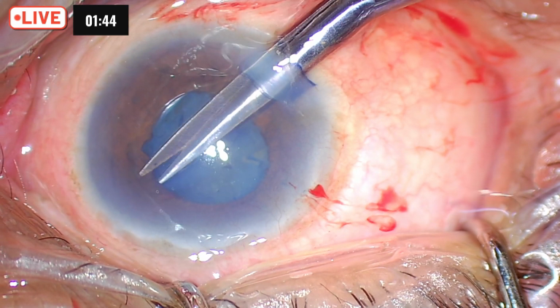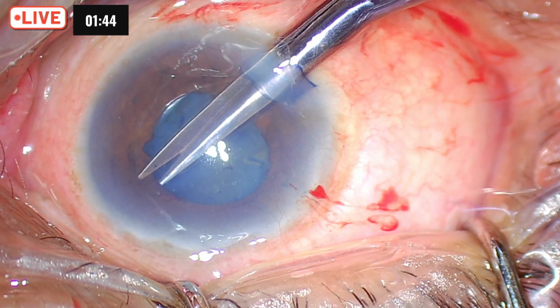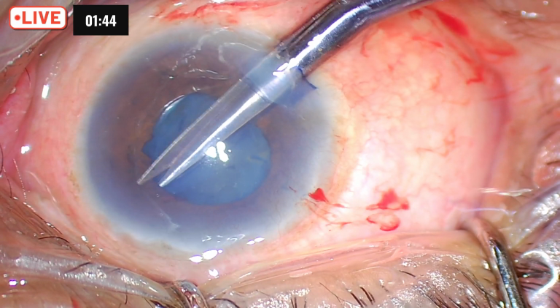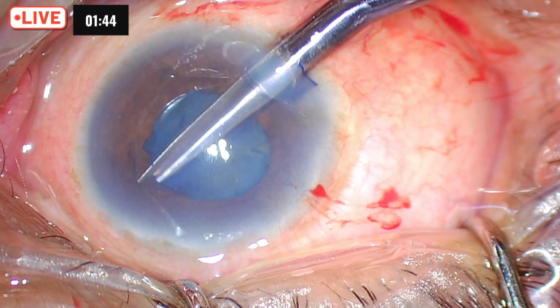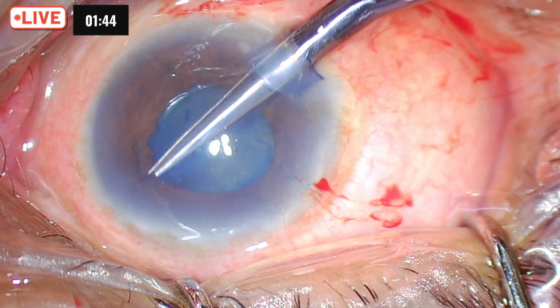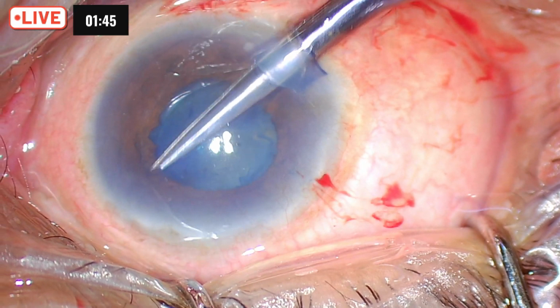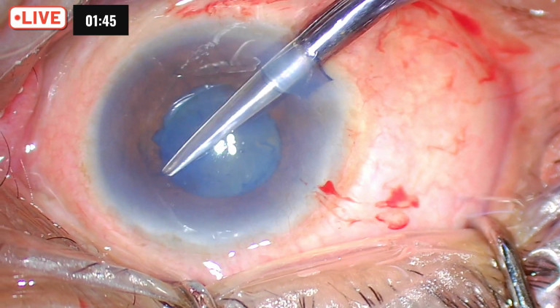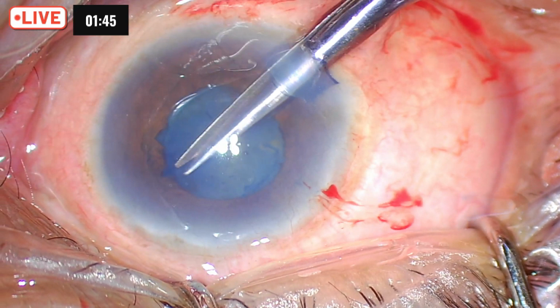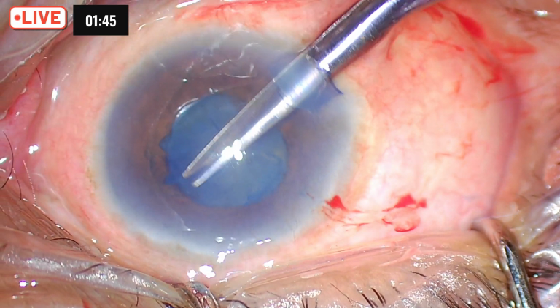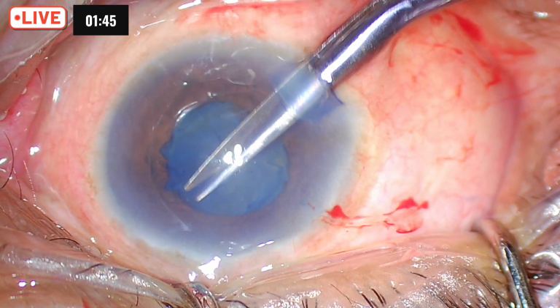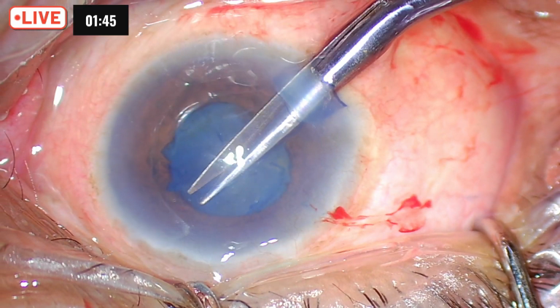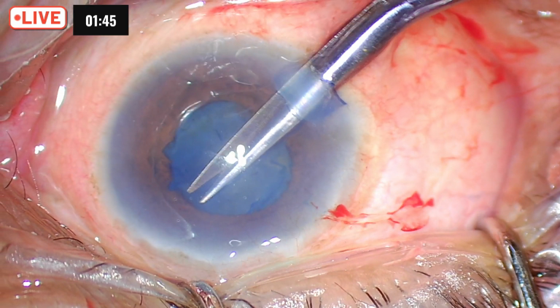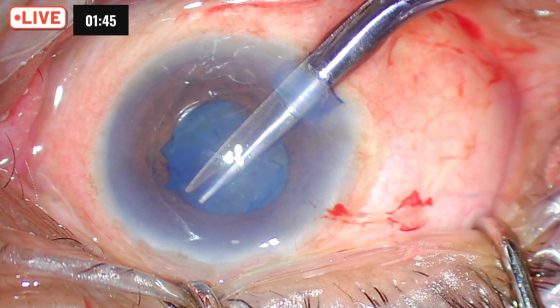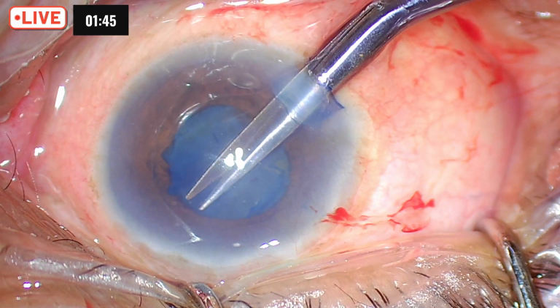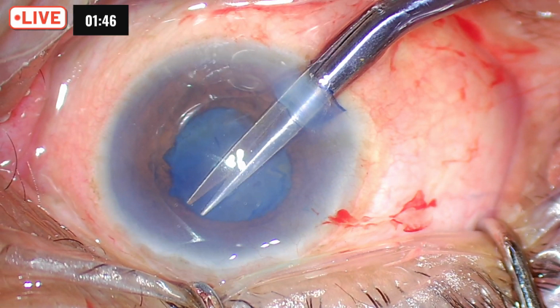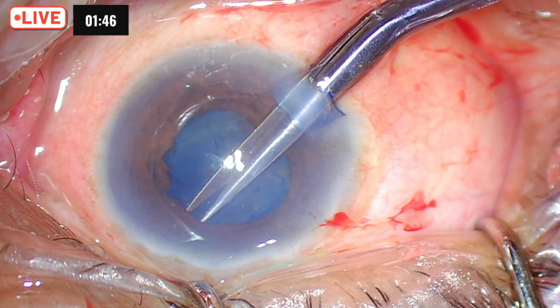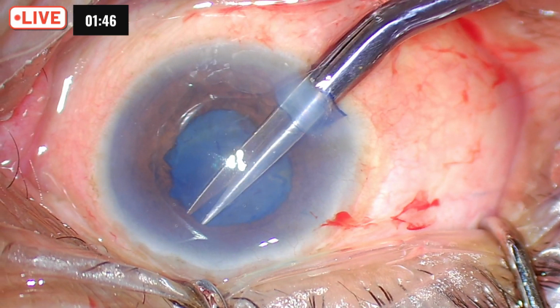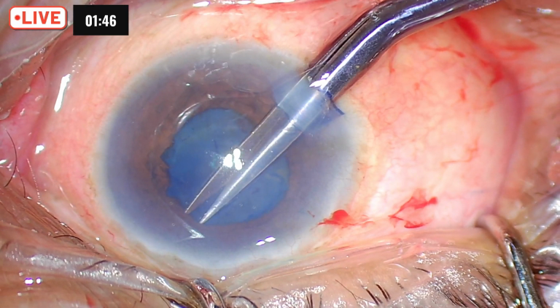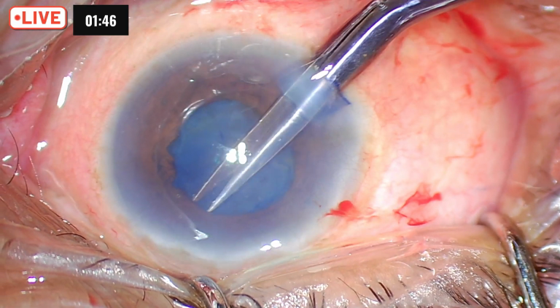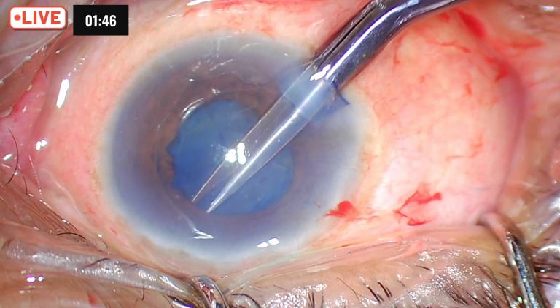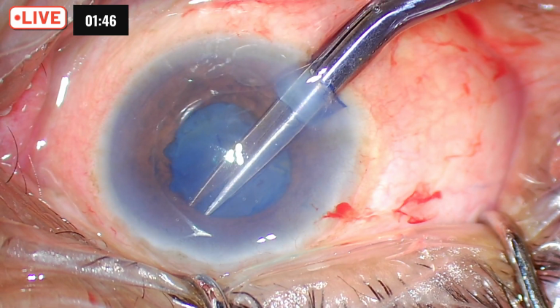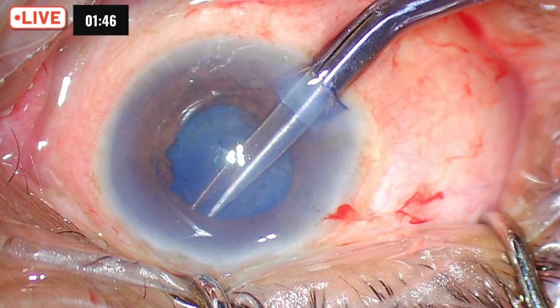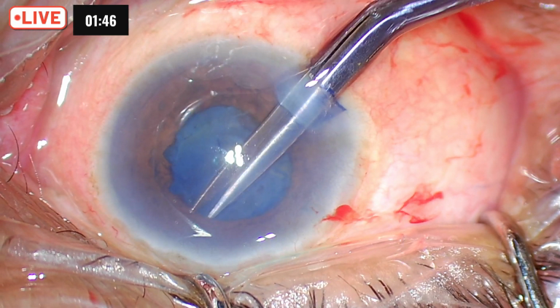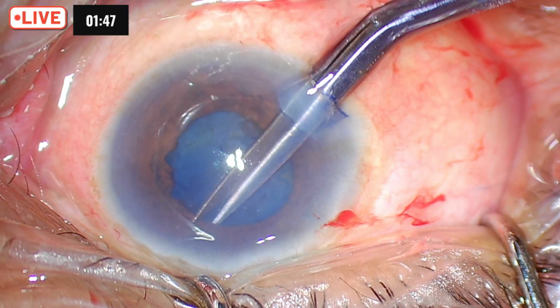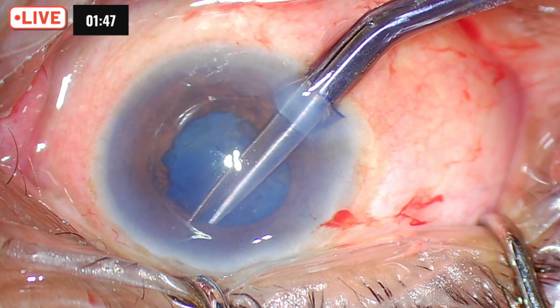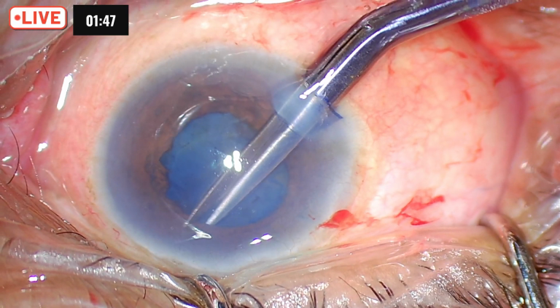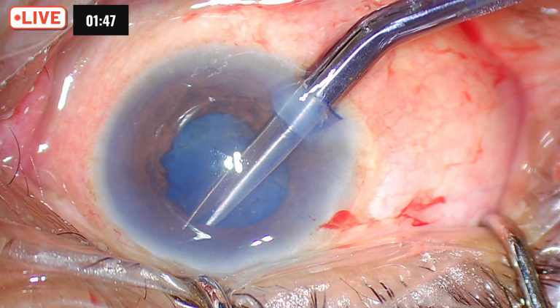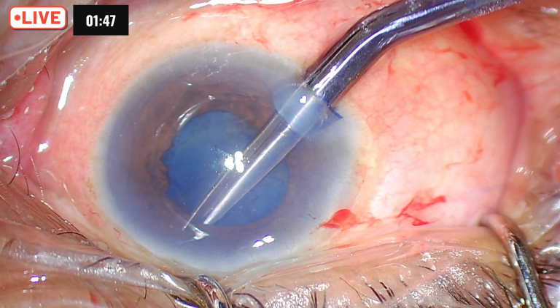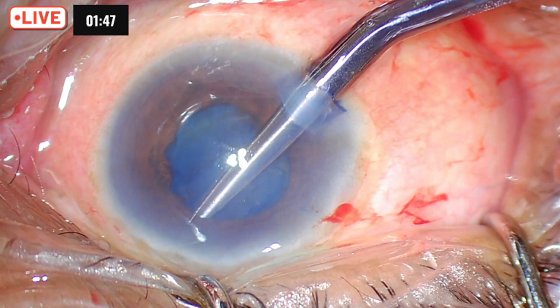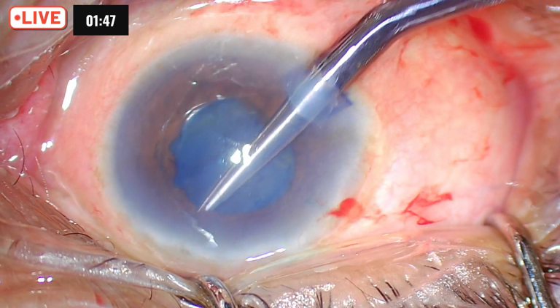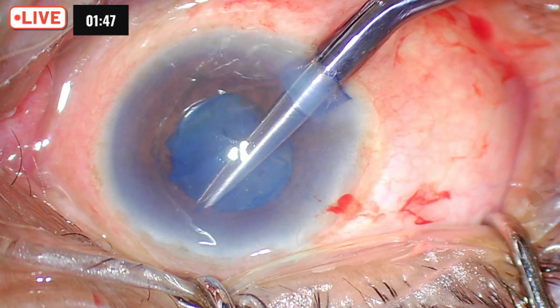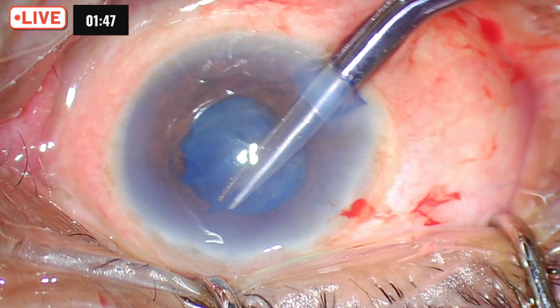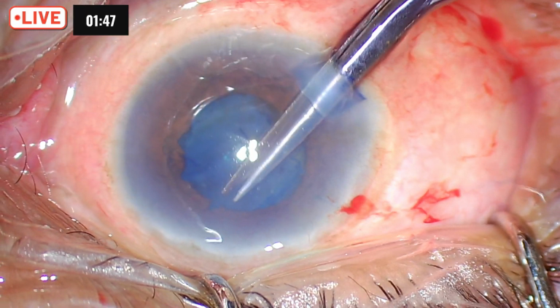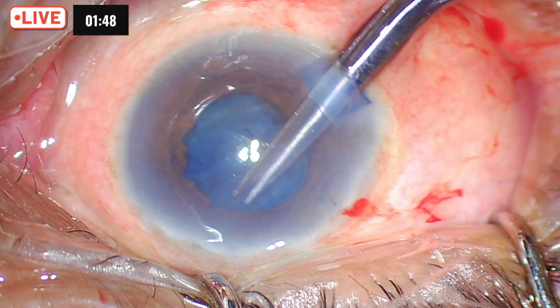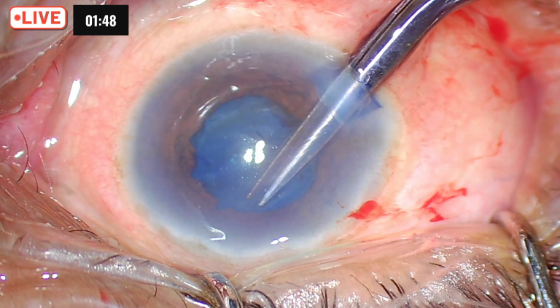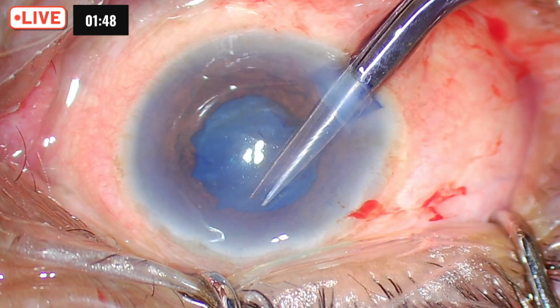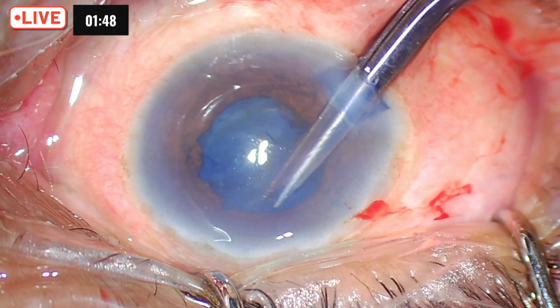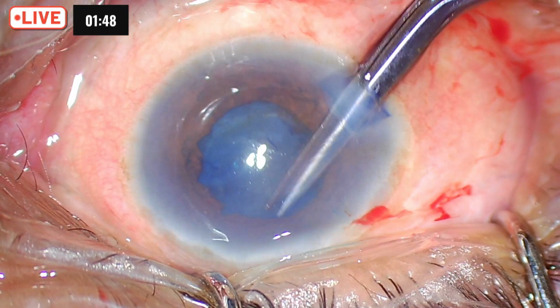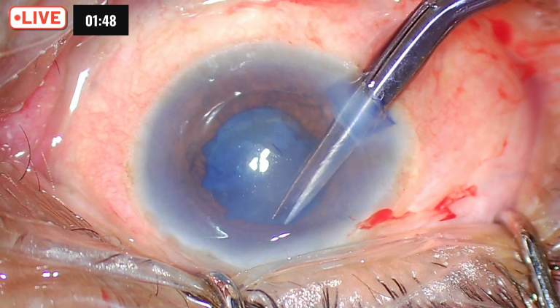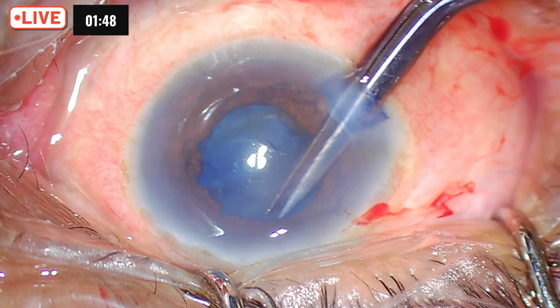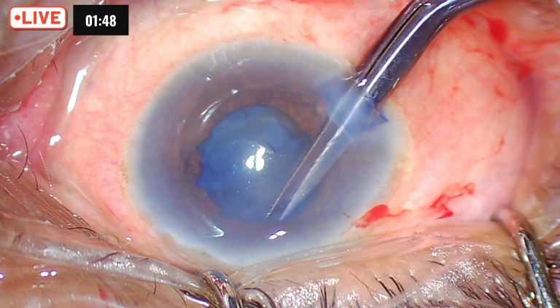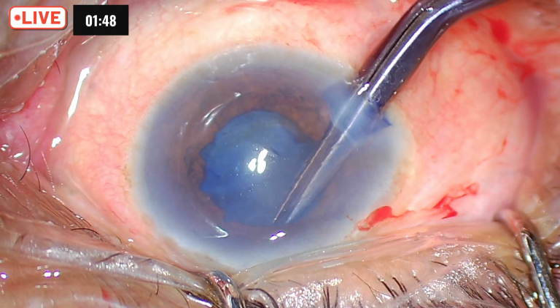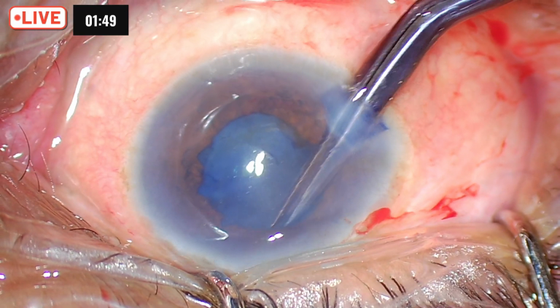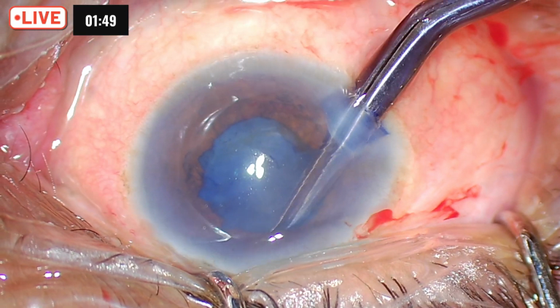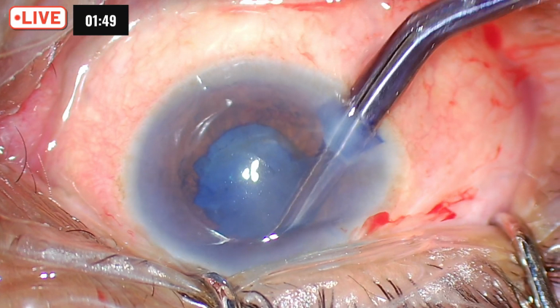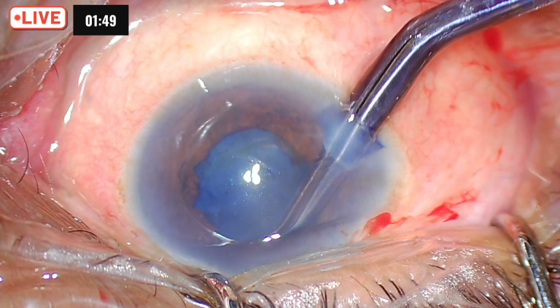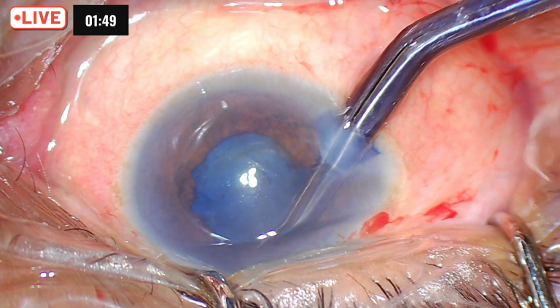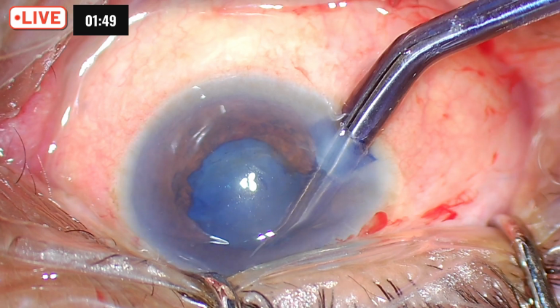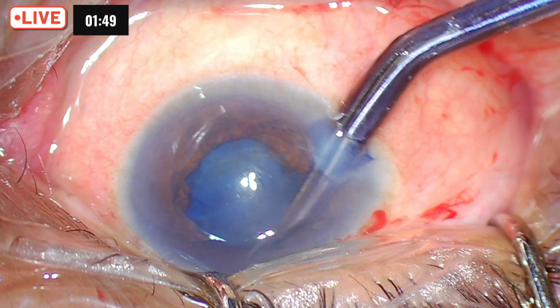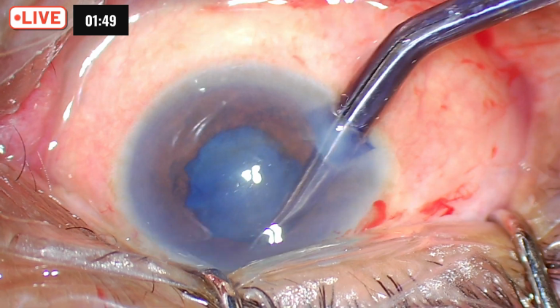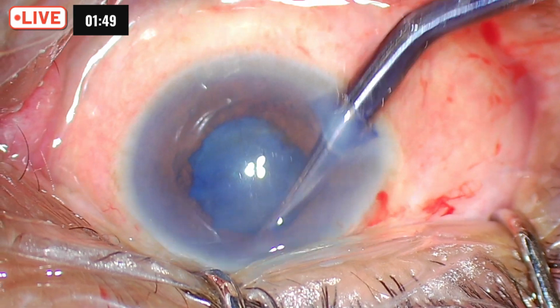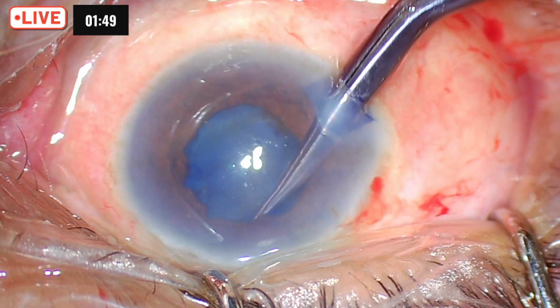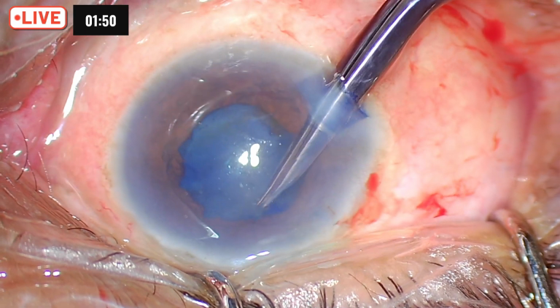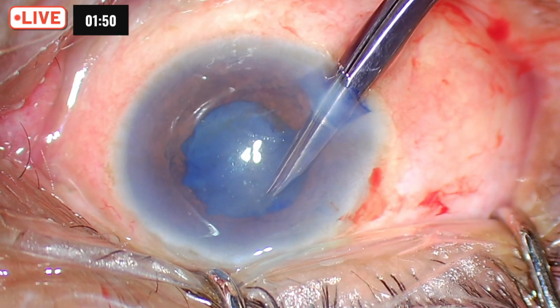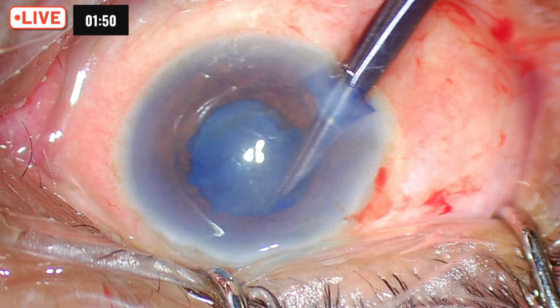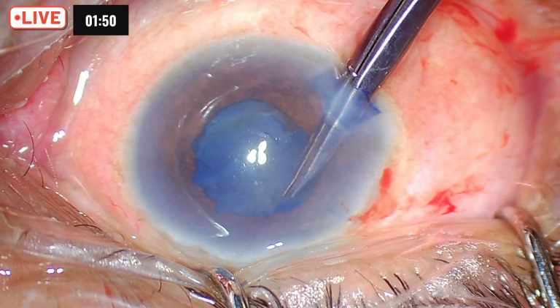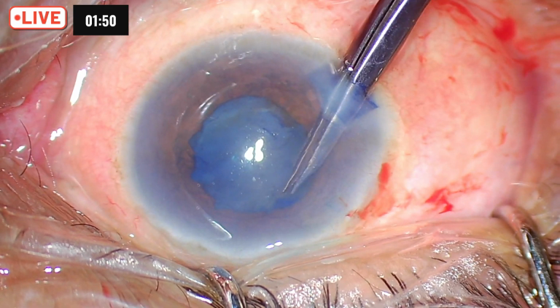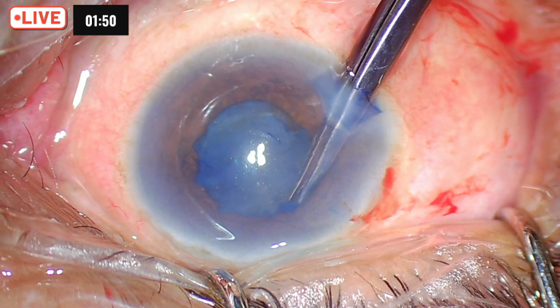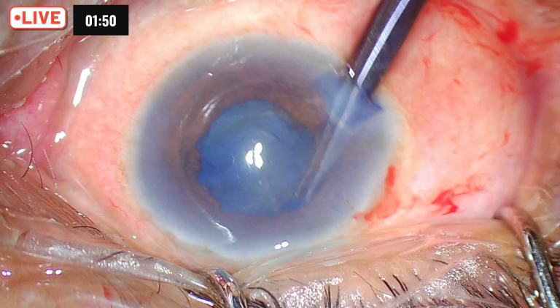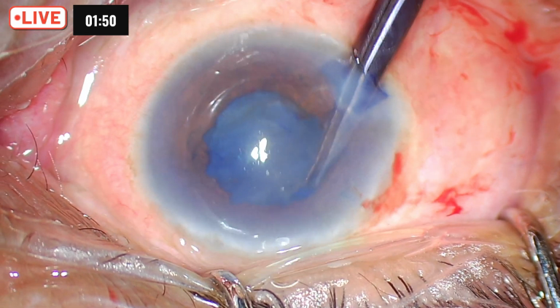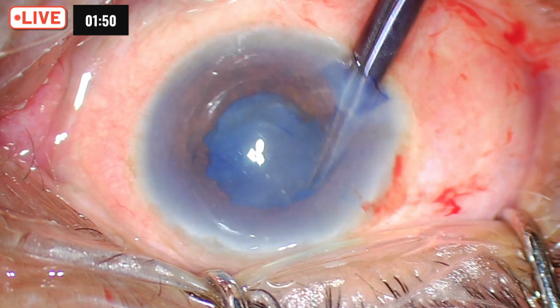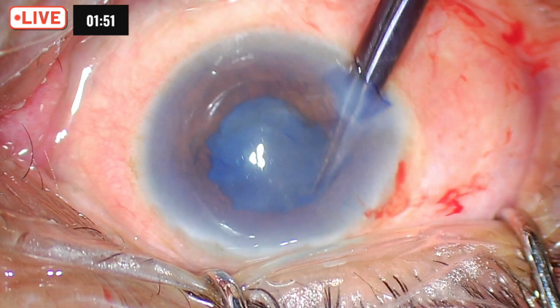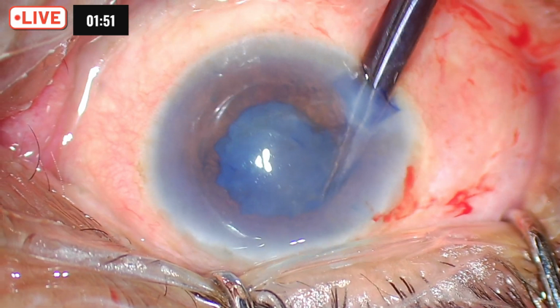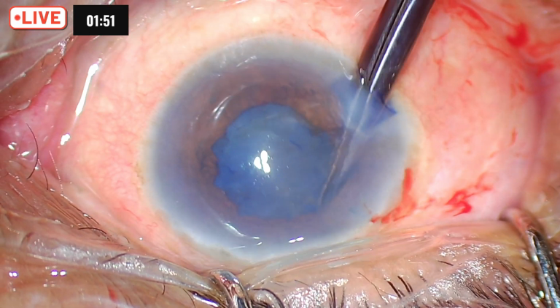You can see the zonules are also compromised because of pseudo exfoliation — you can see the whole capsular bag moving.